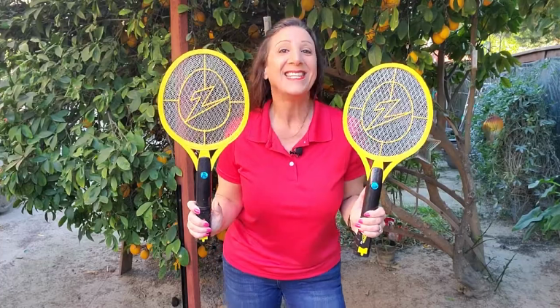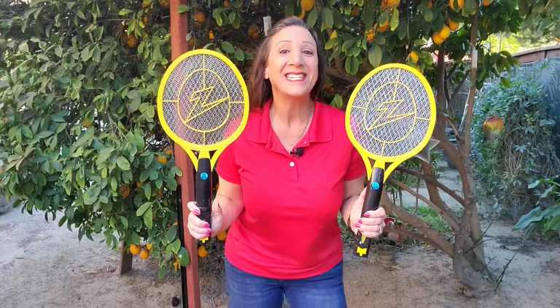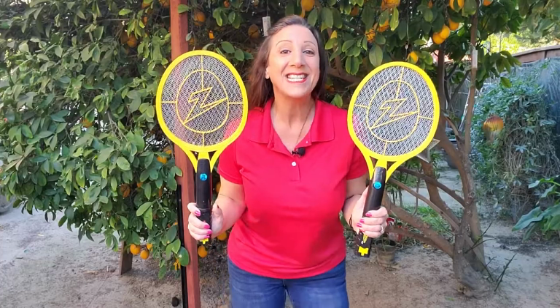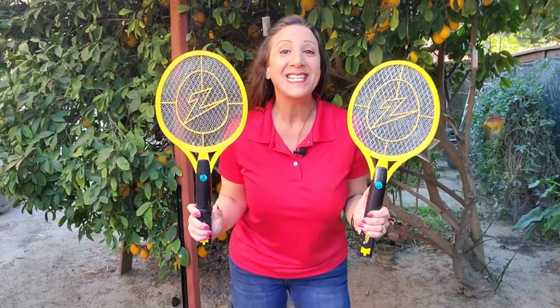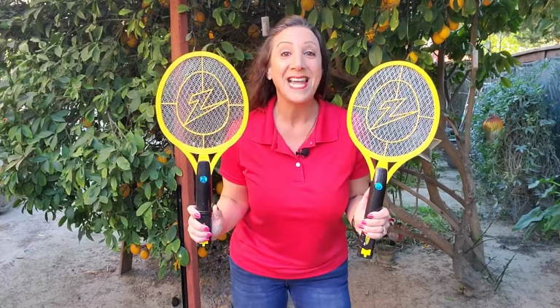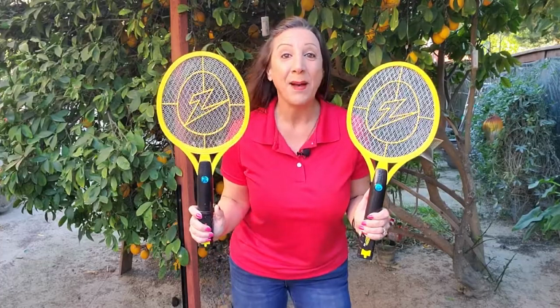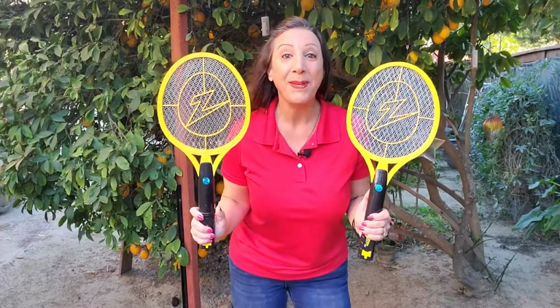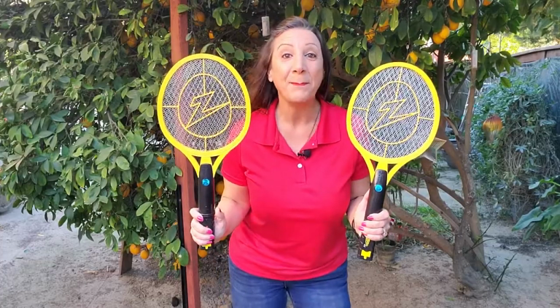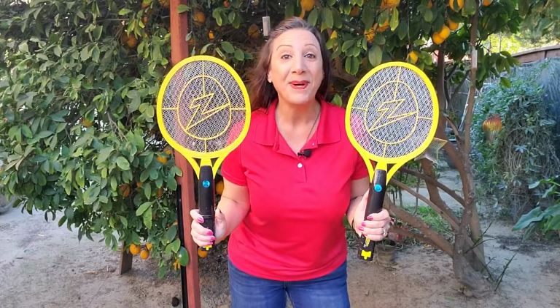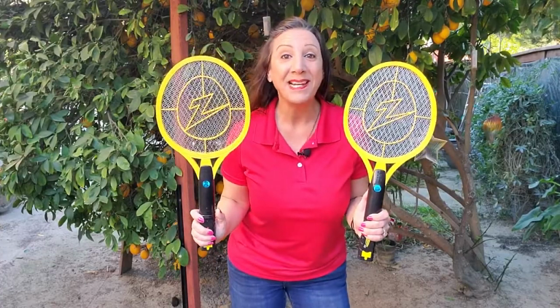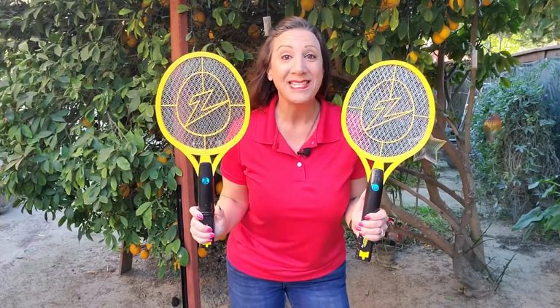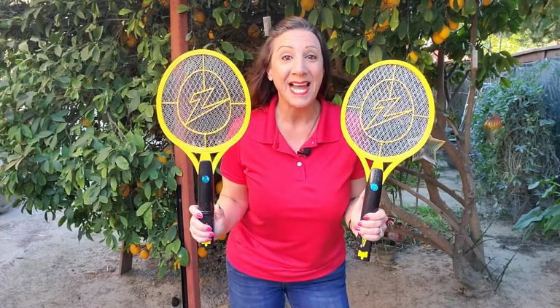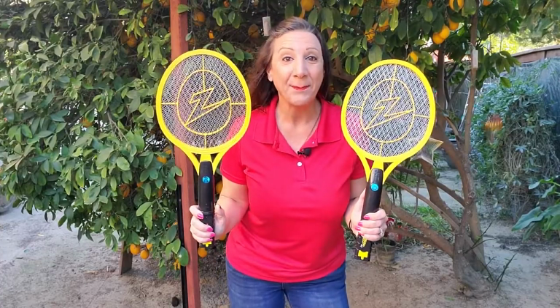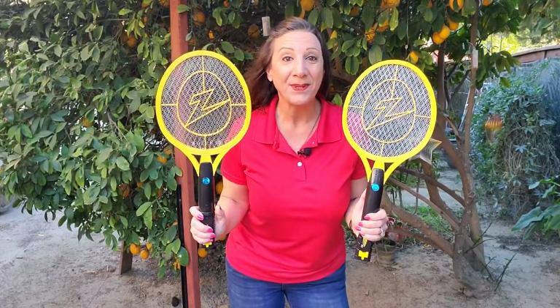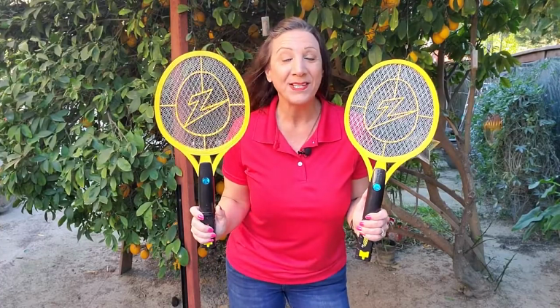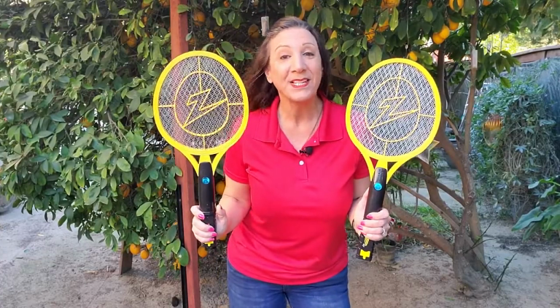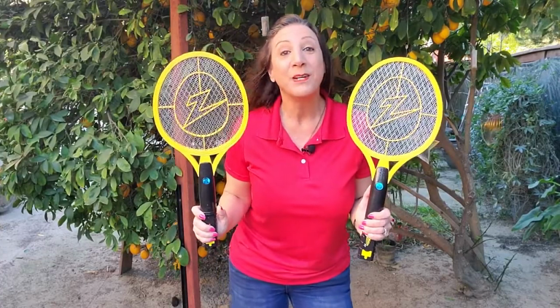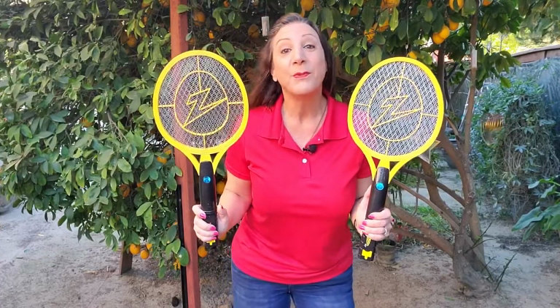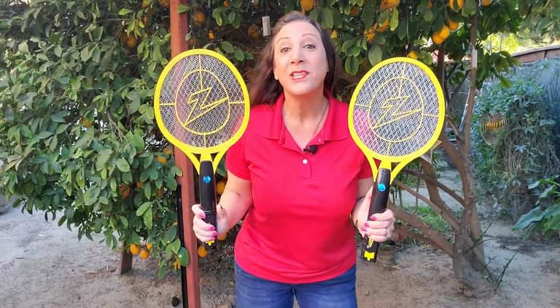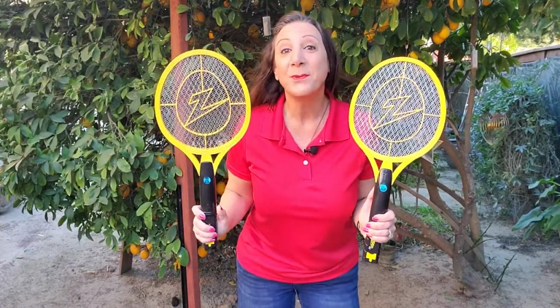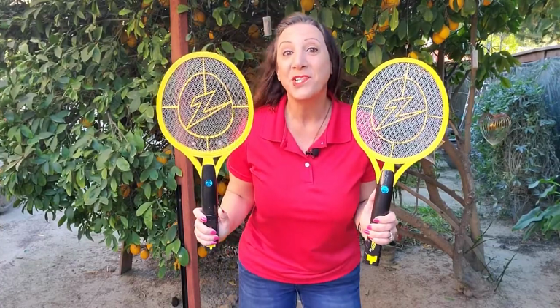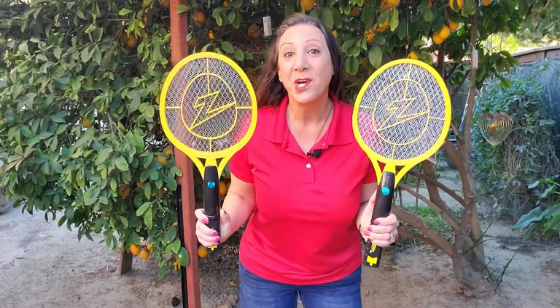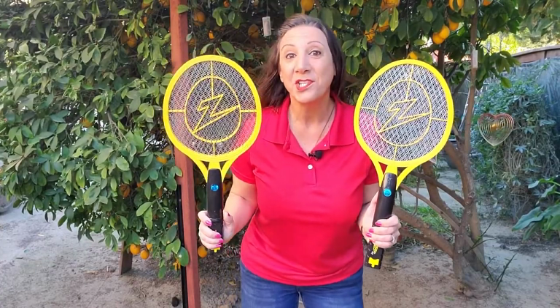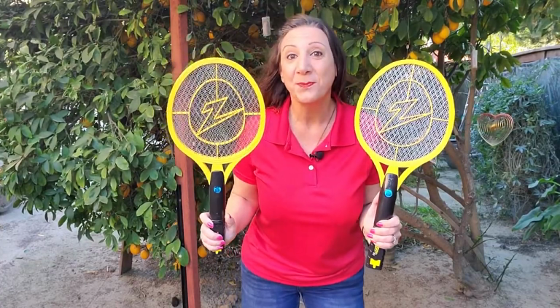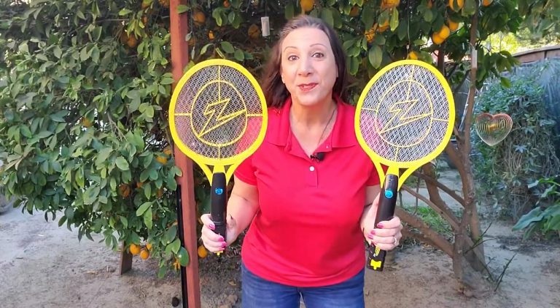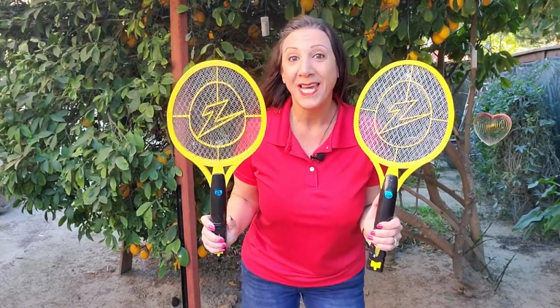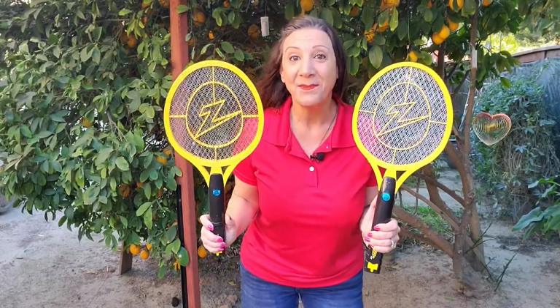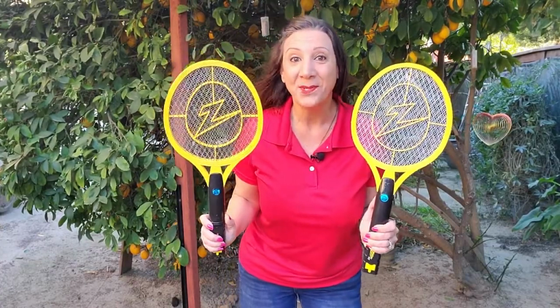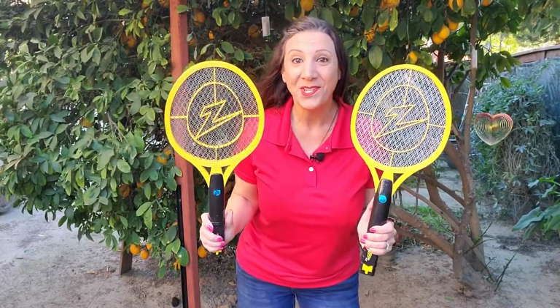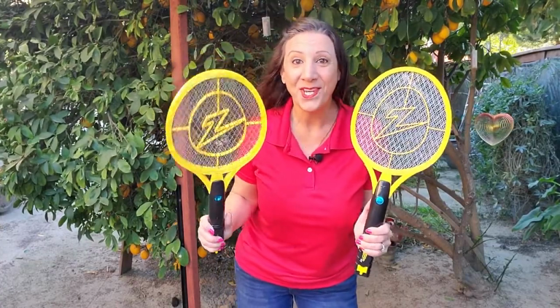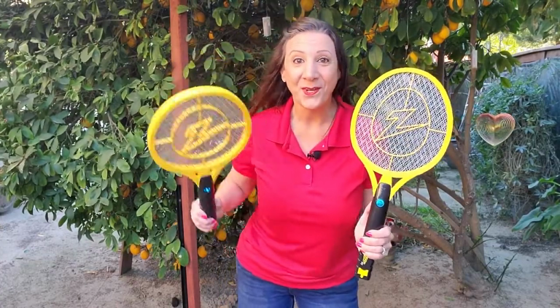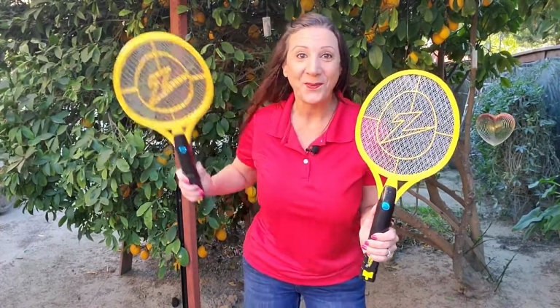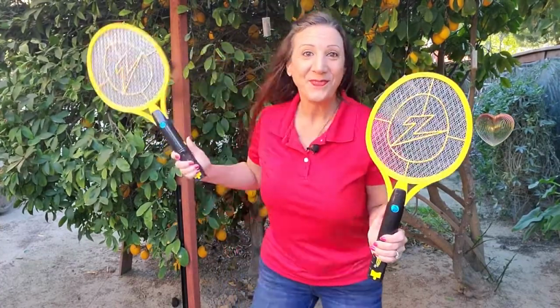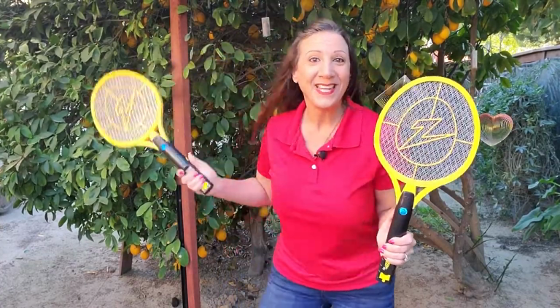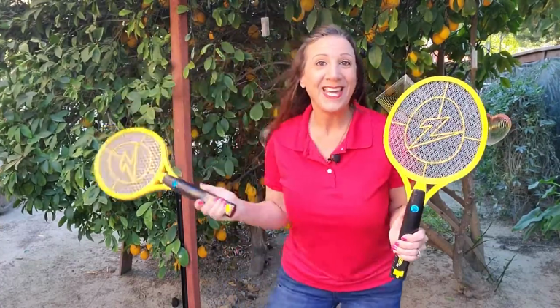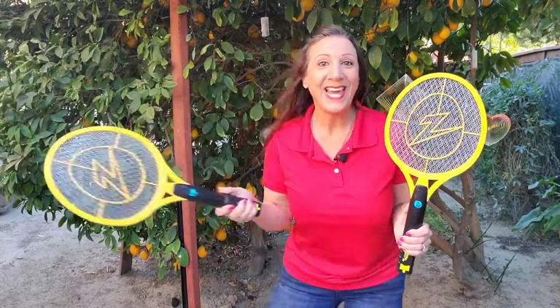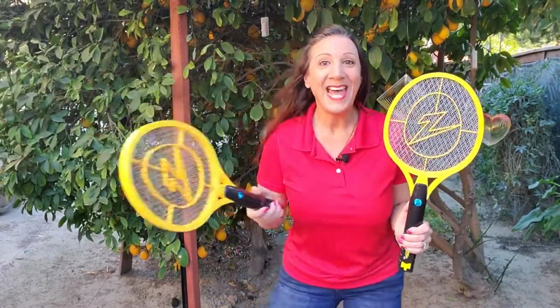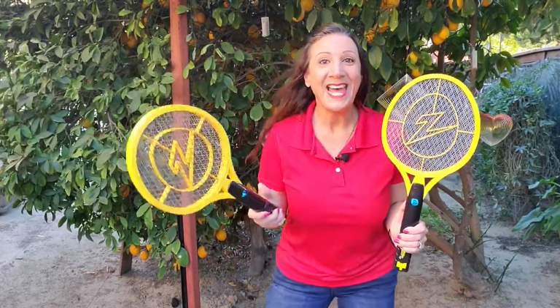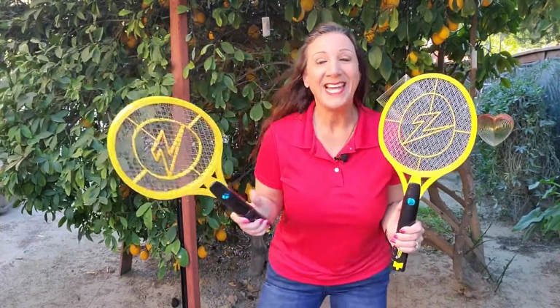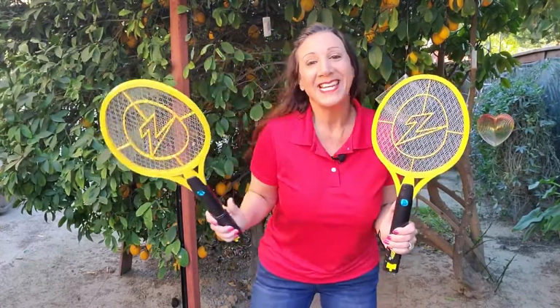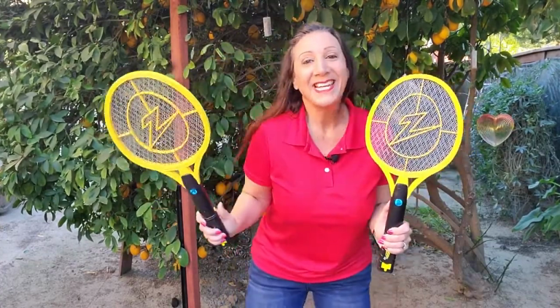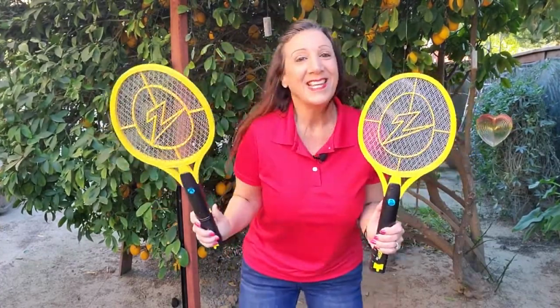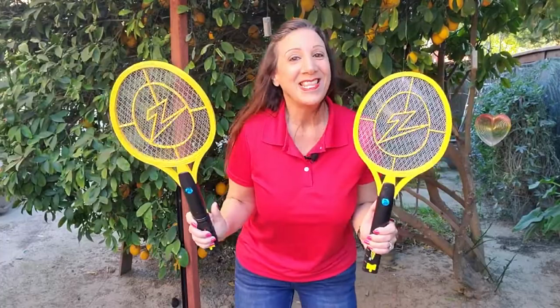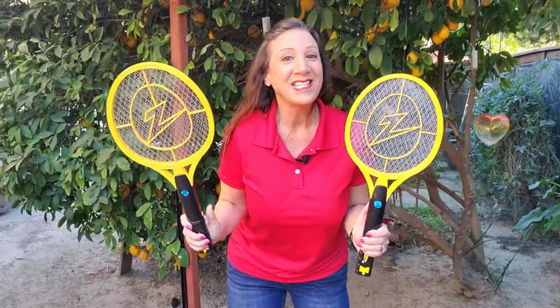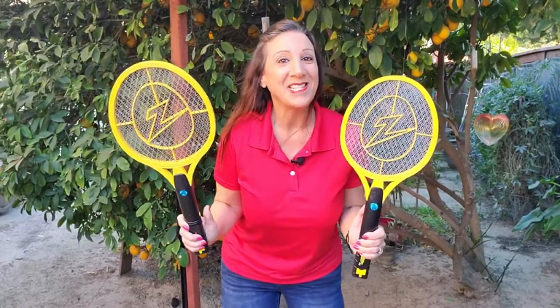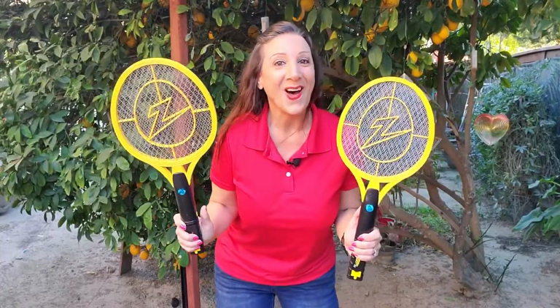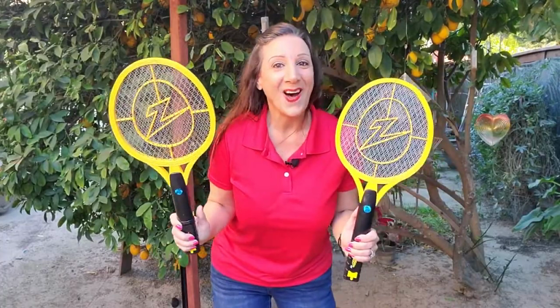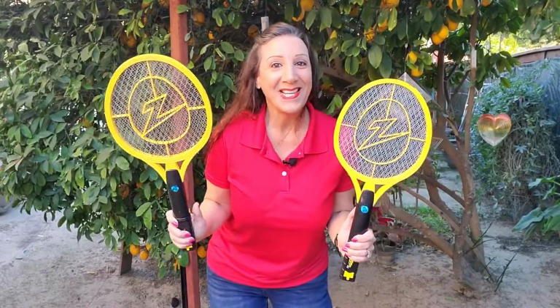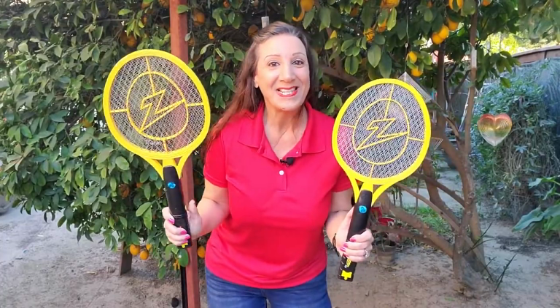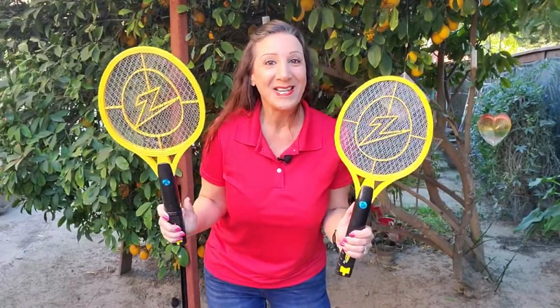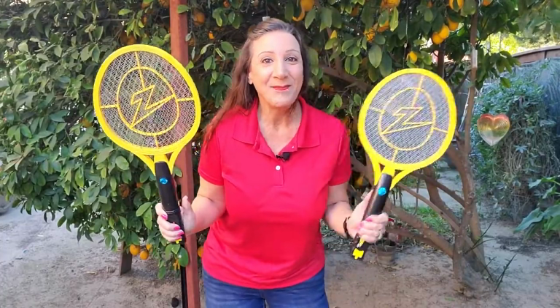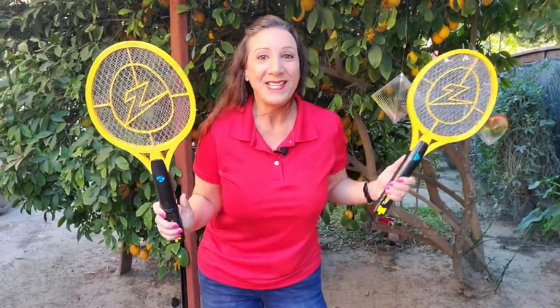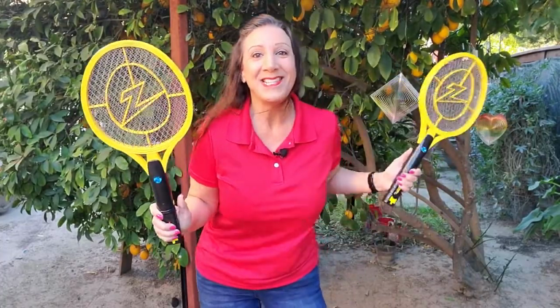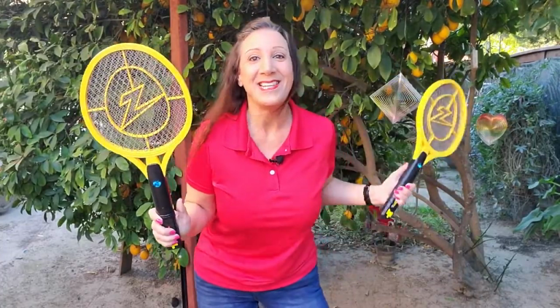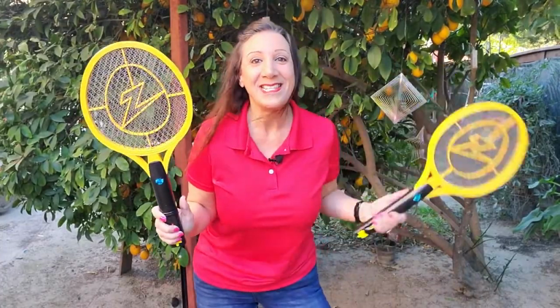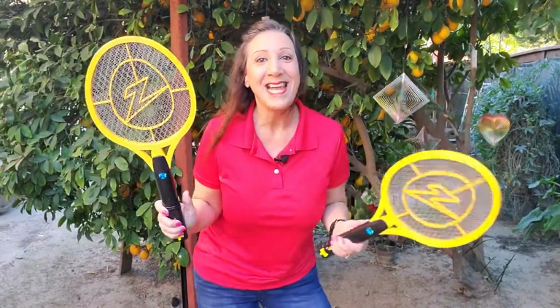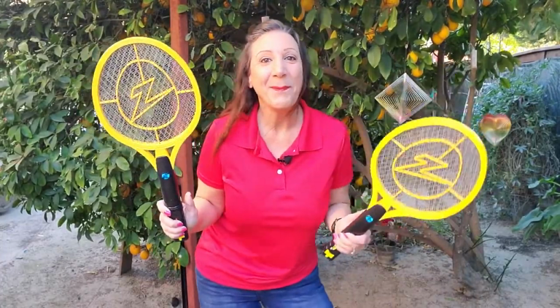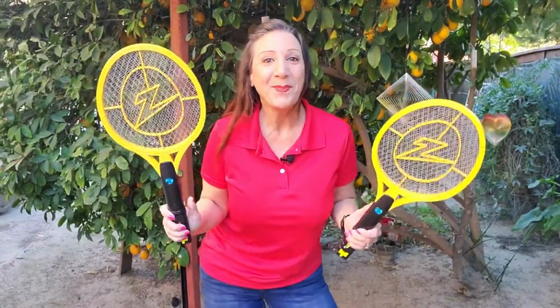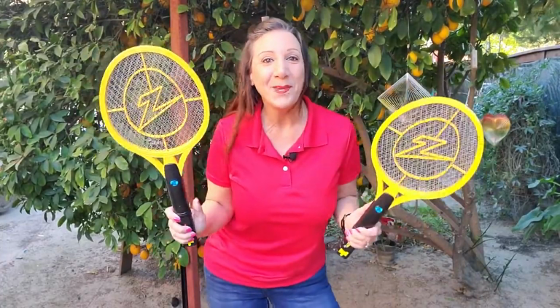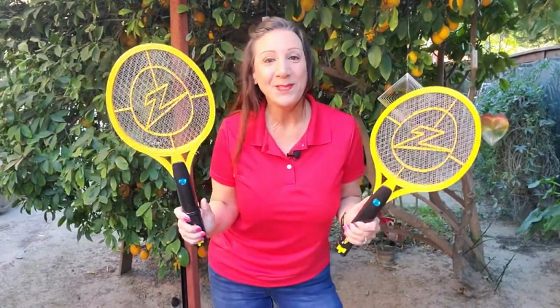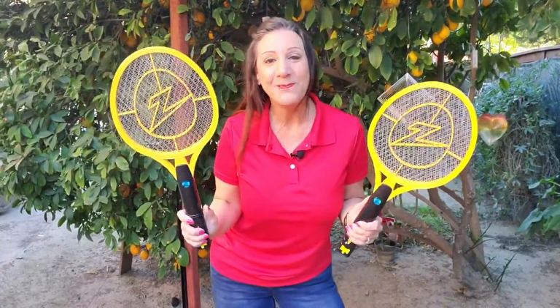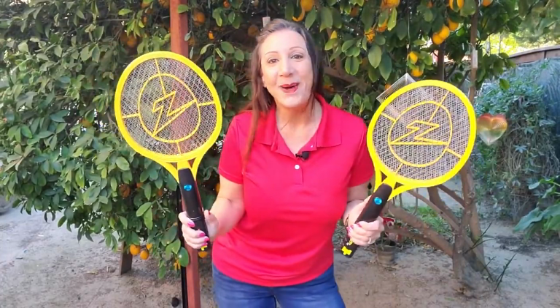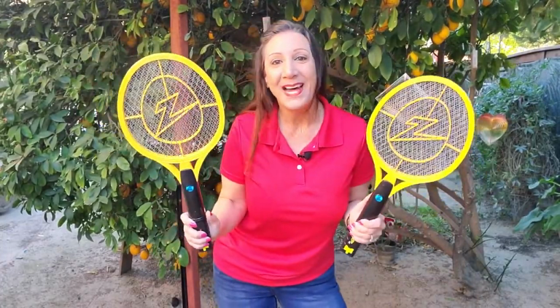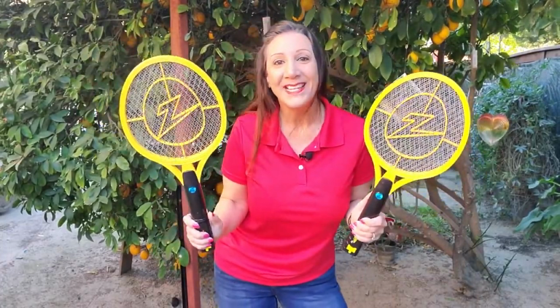This is the Zap It Bug Zapper with a rechargeable cable too. And this is awesome to zap those bugs.